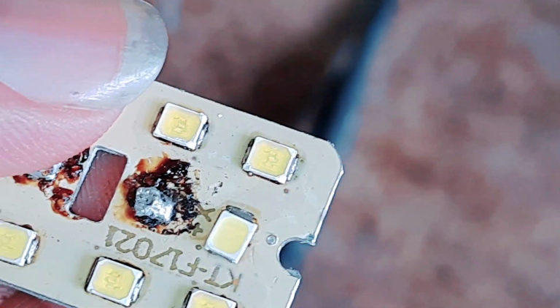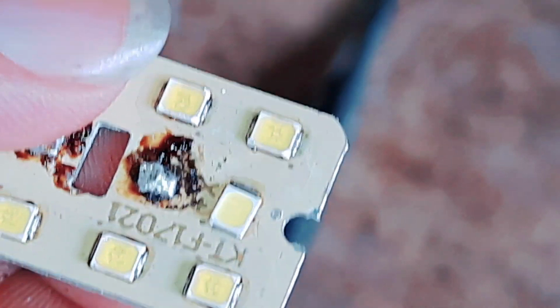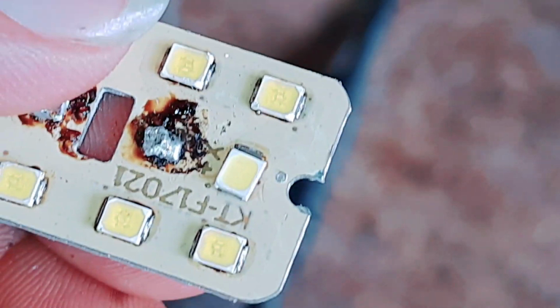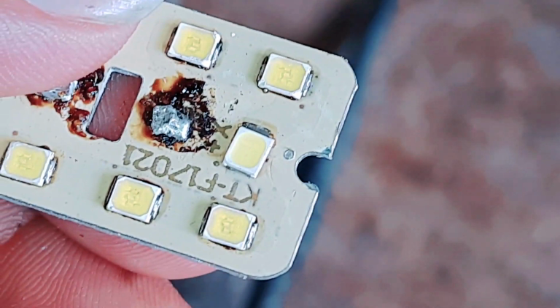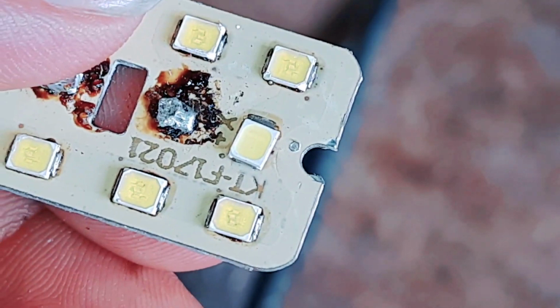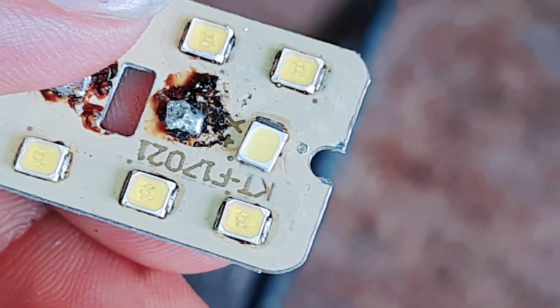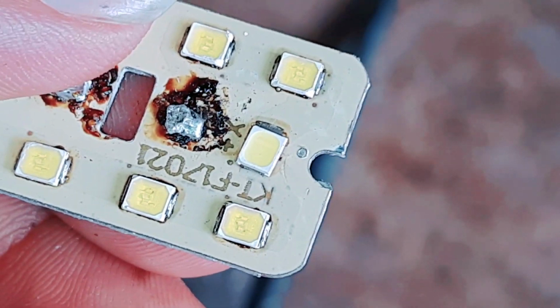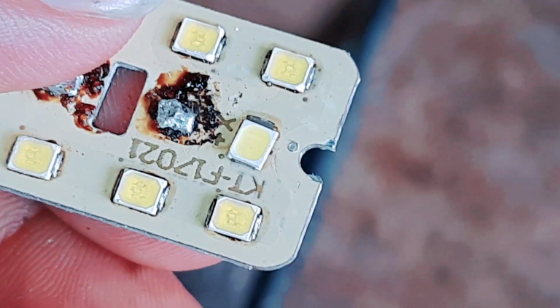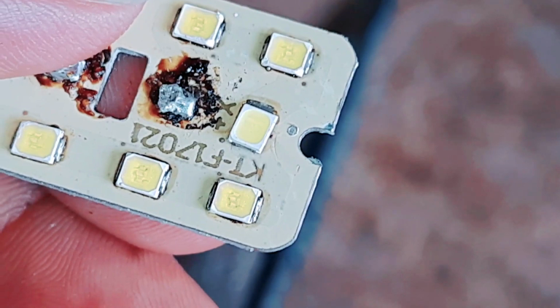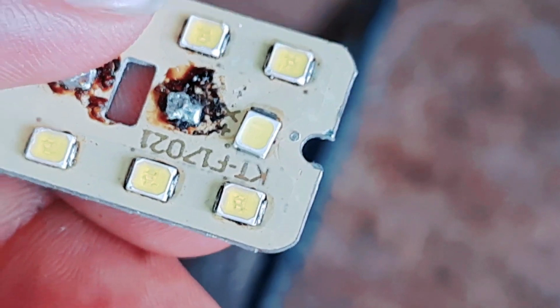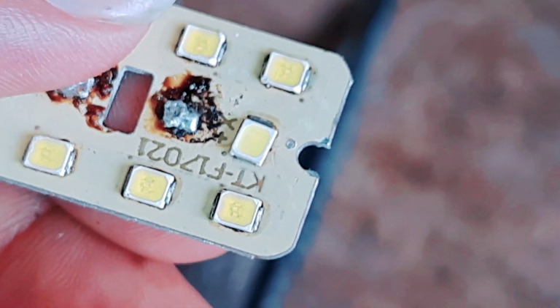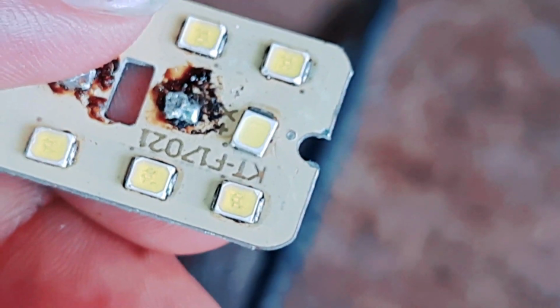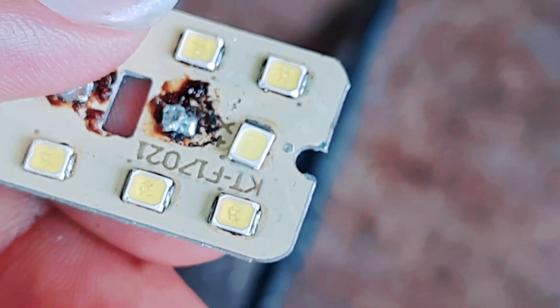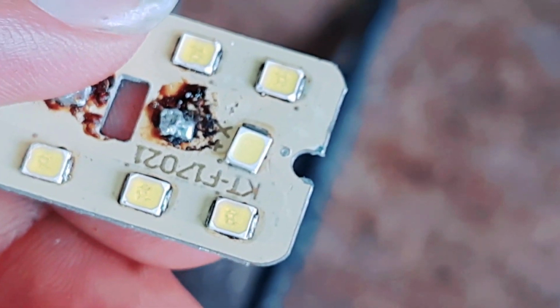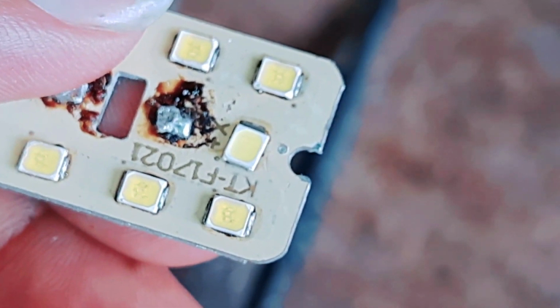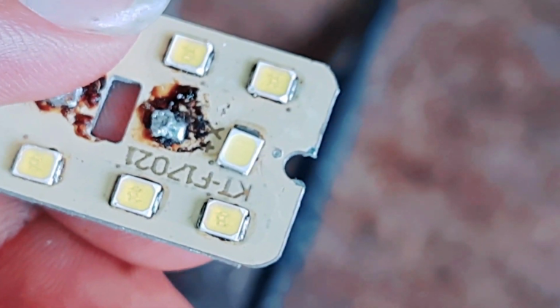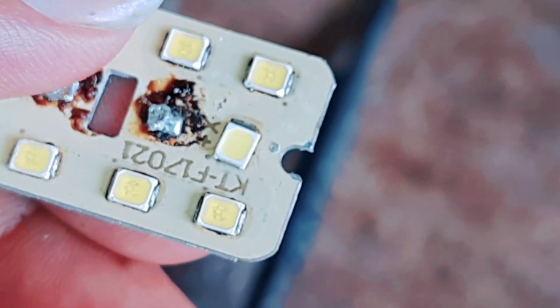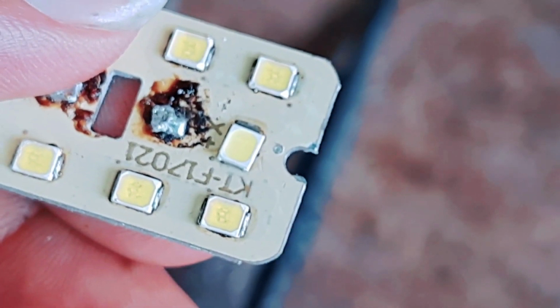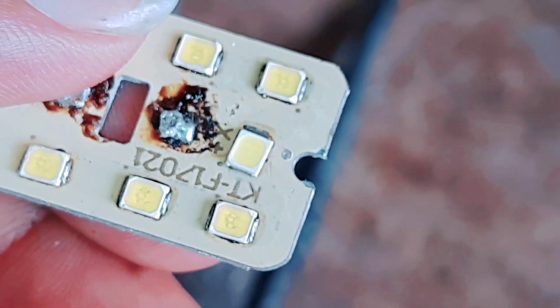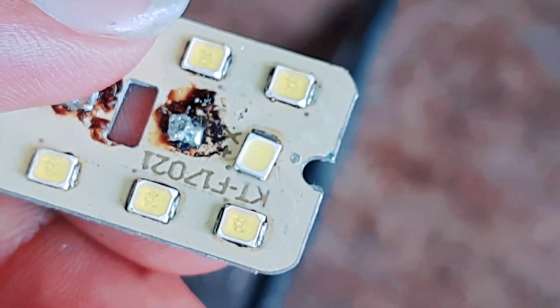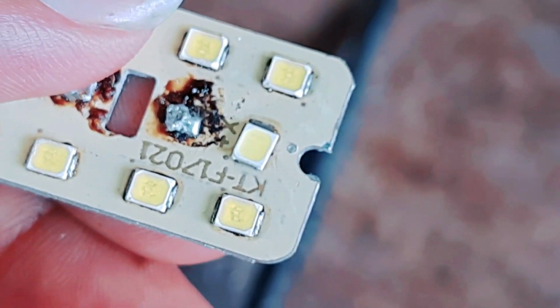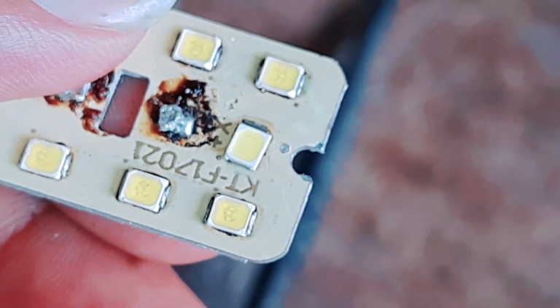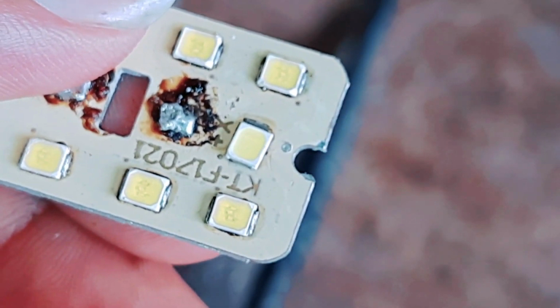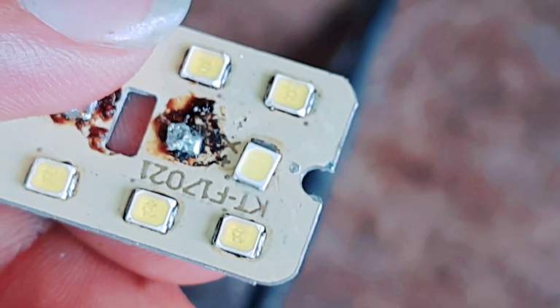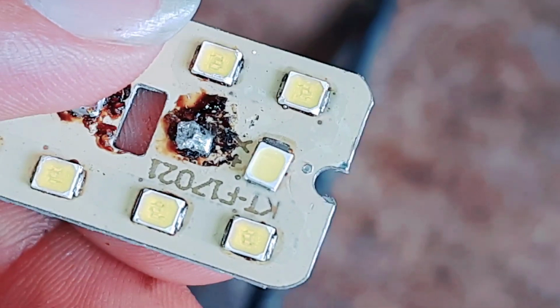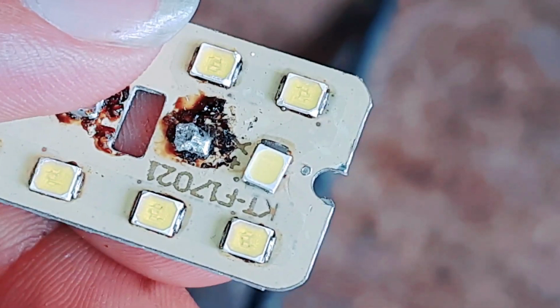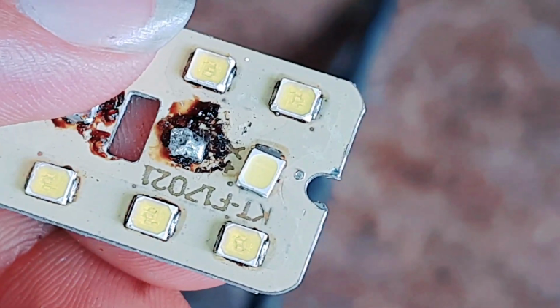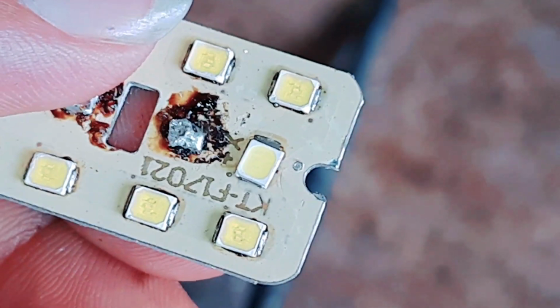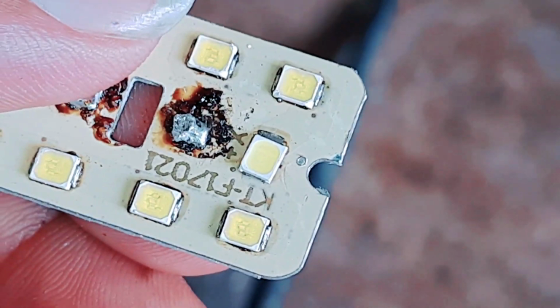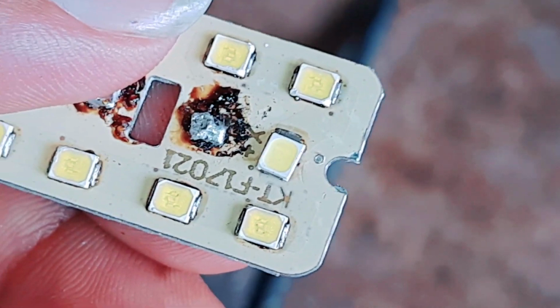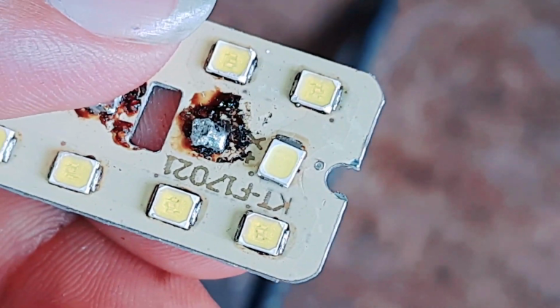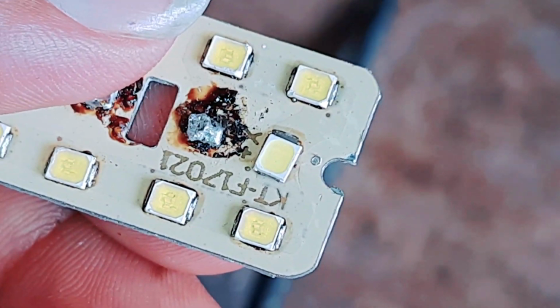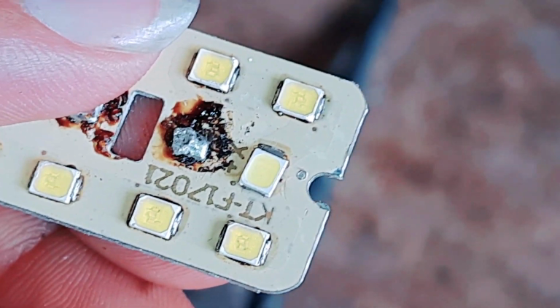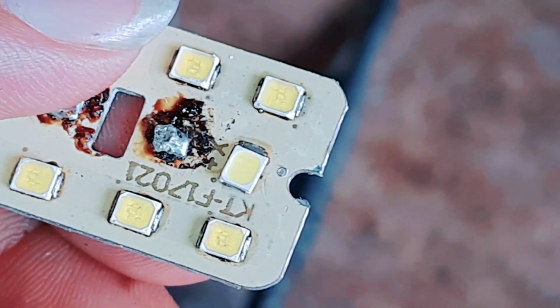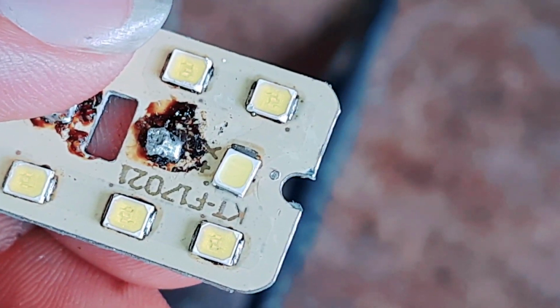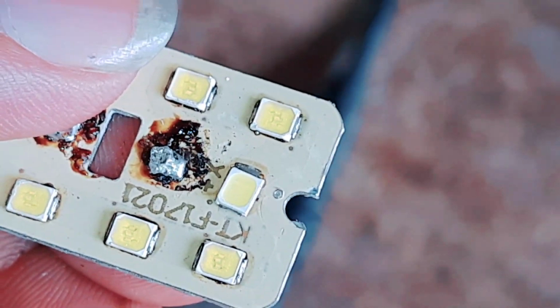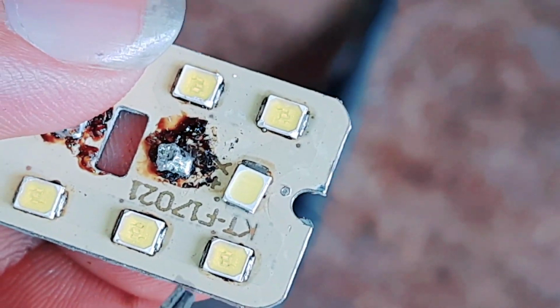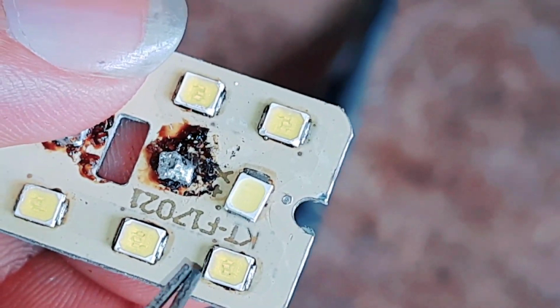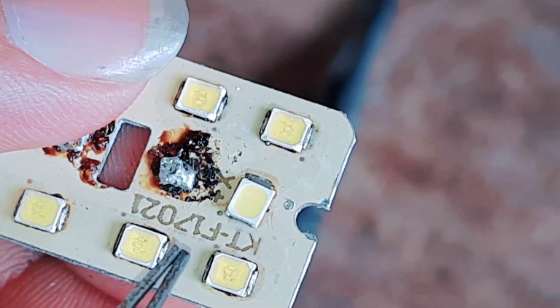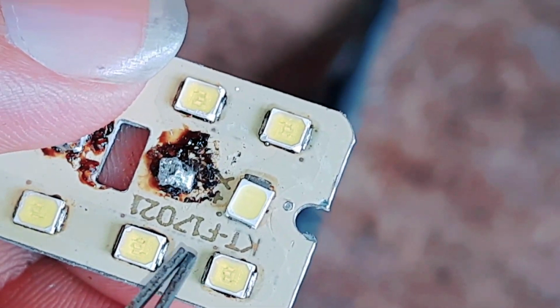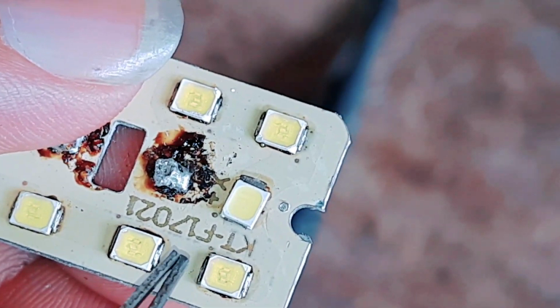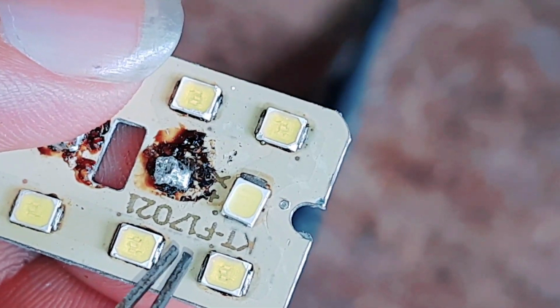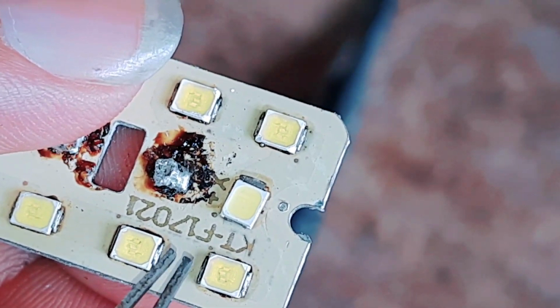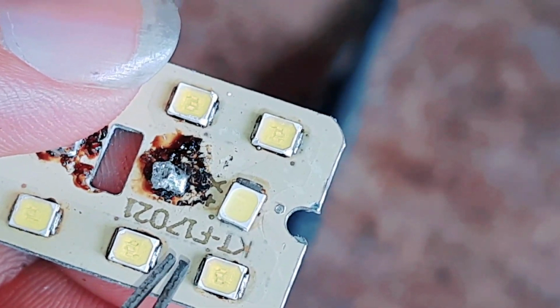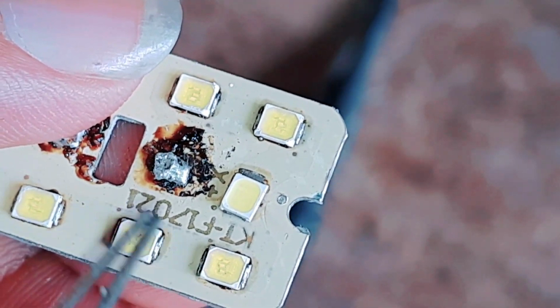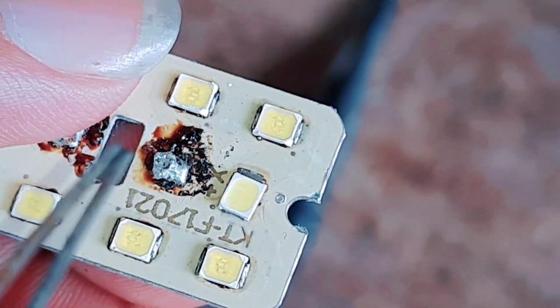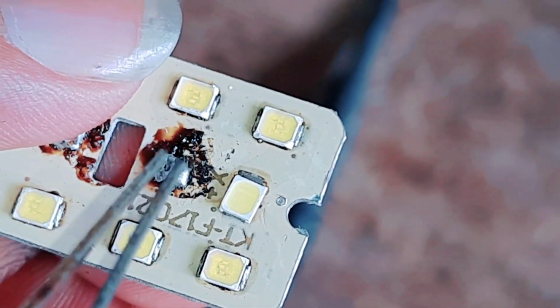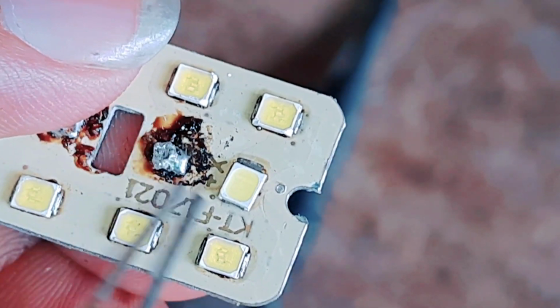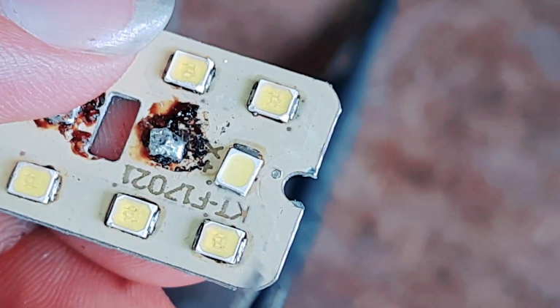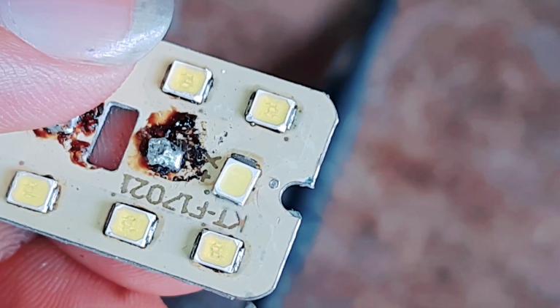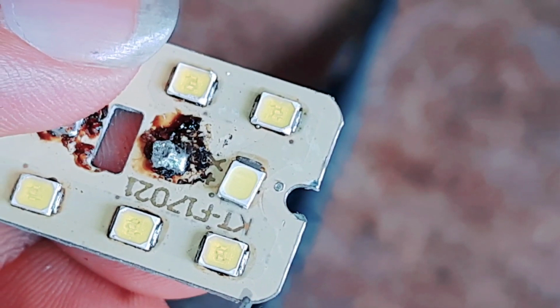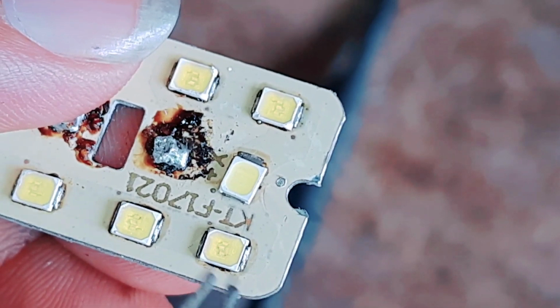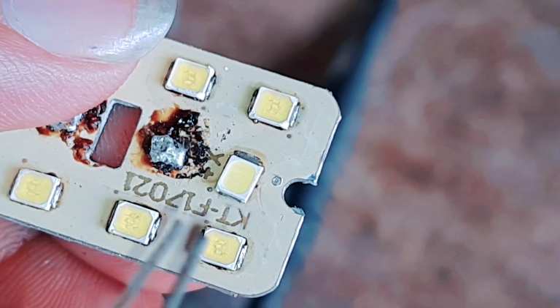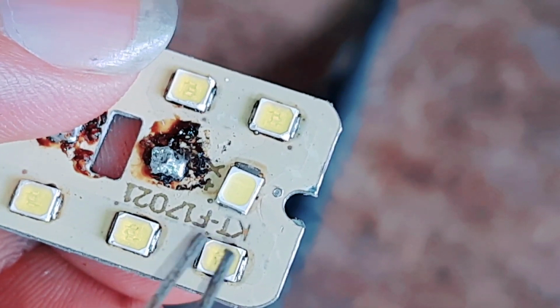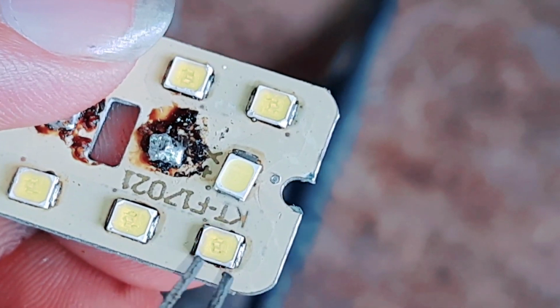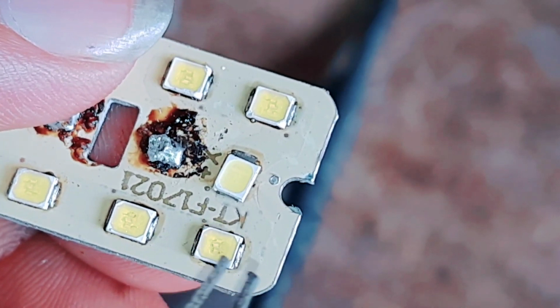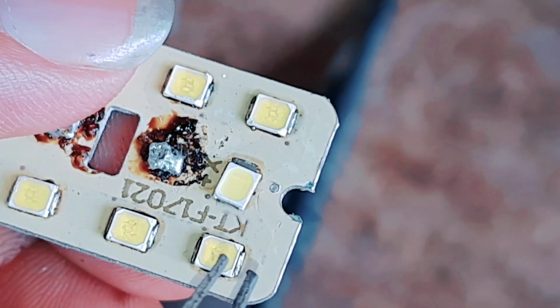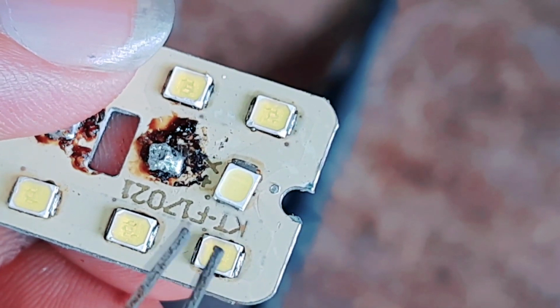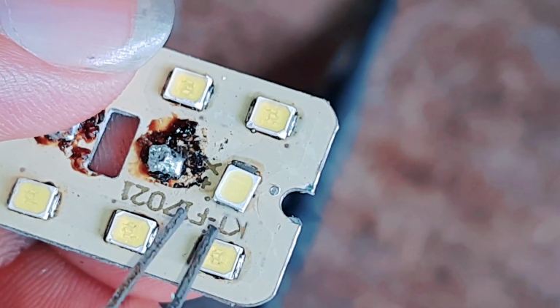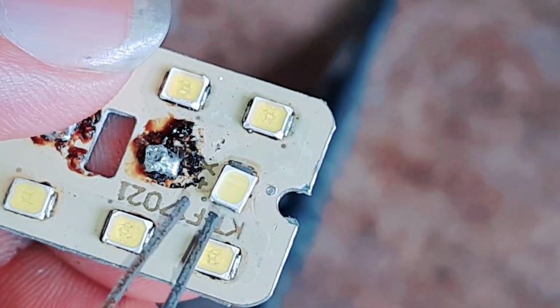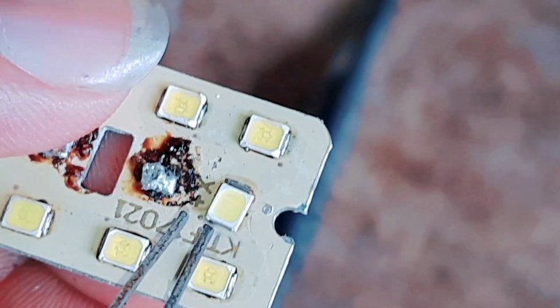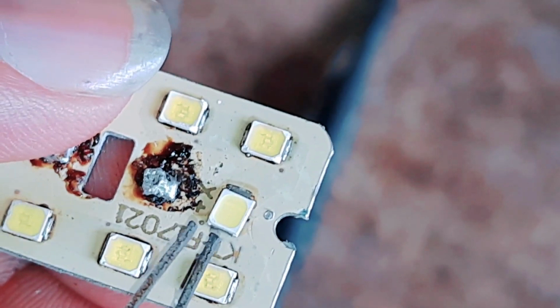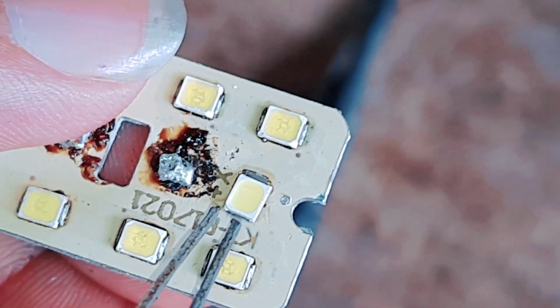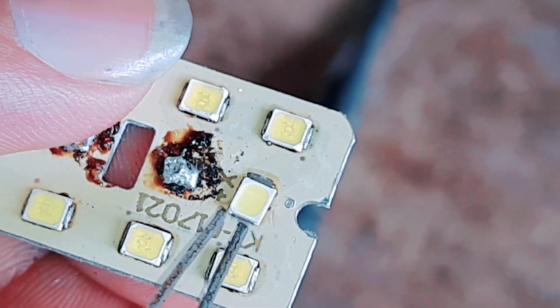Eliminate the heat. You can set the heat well.